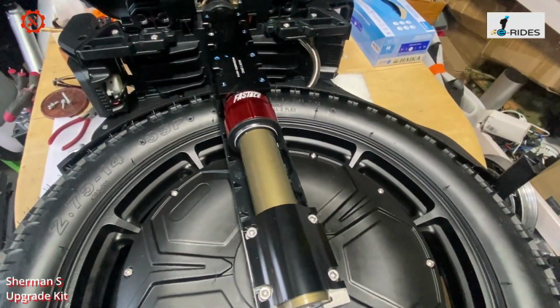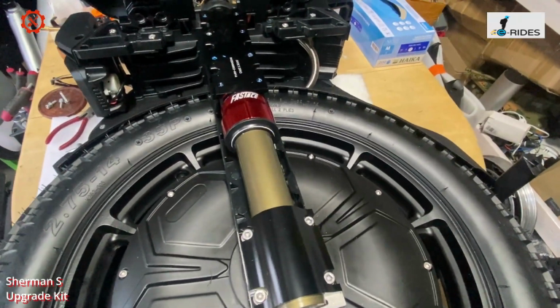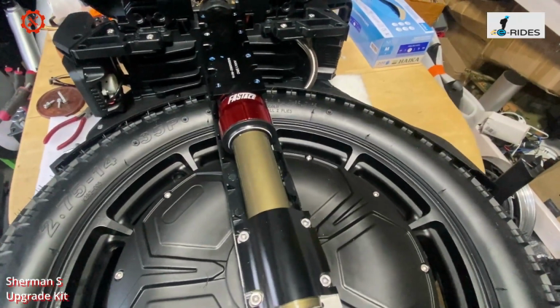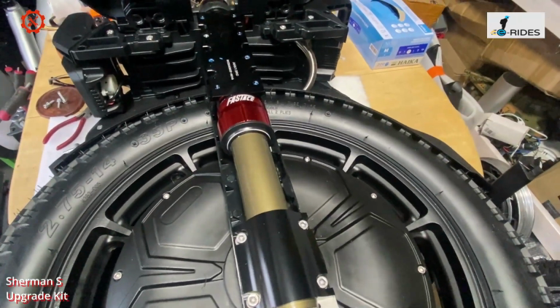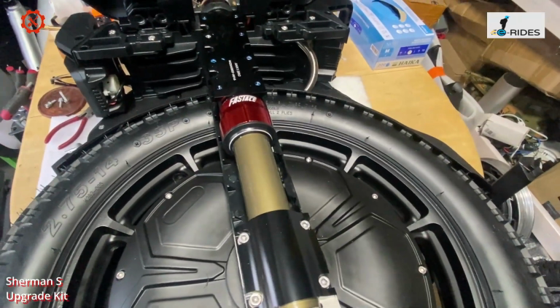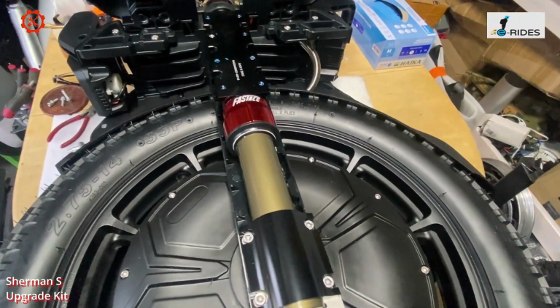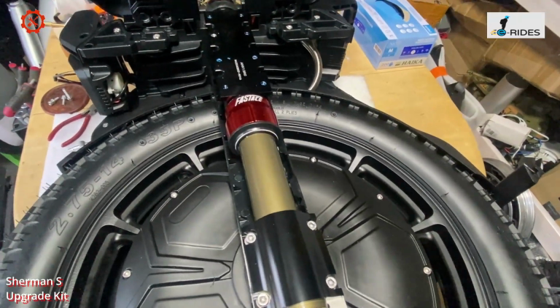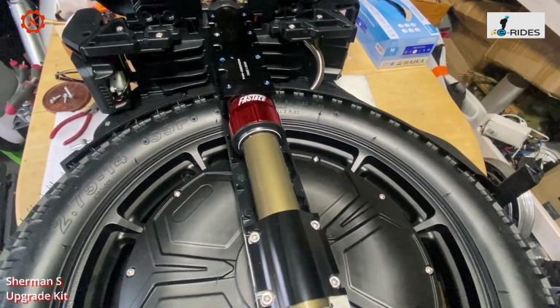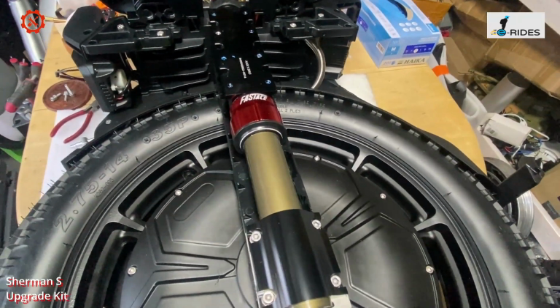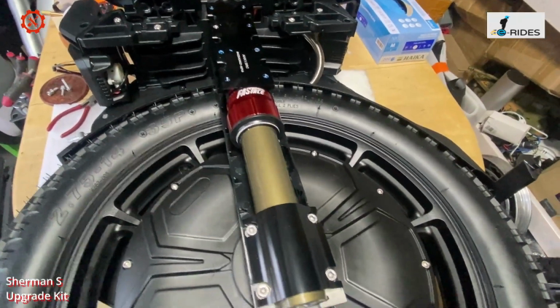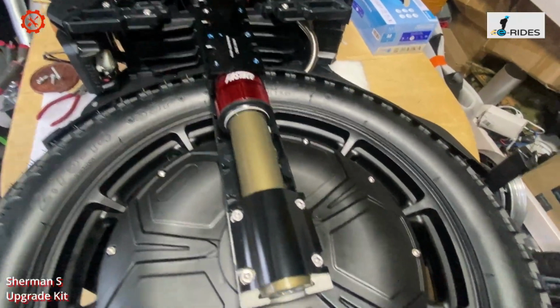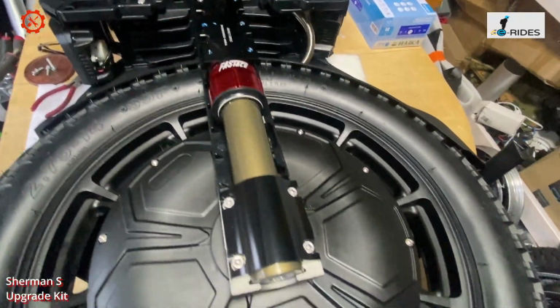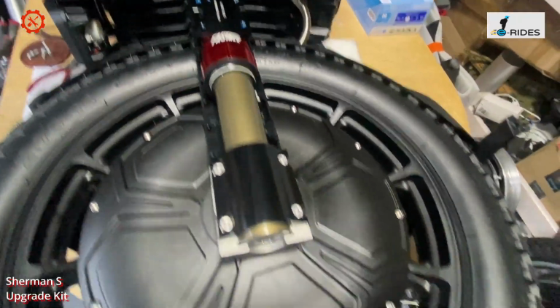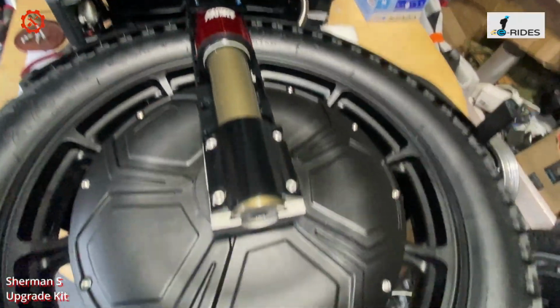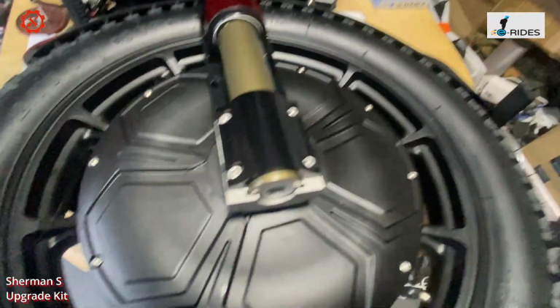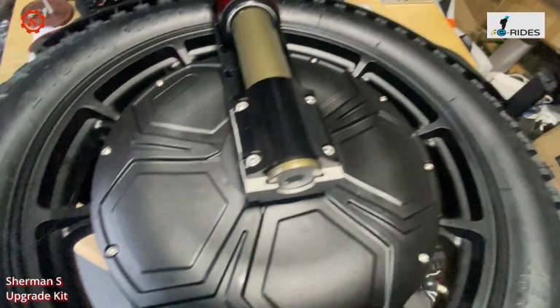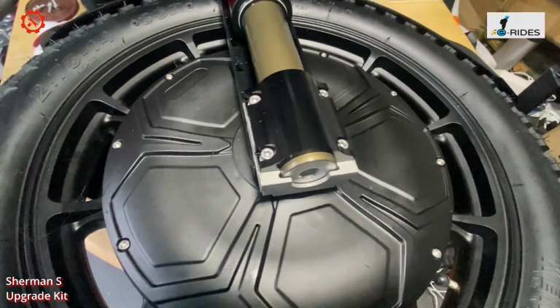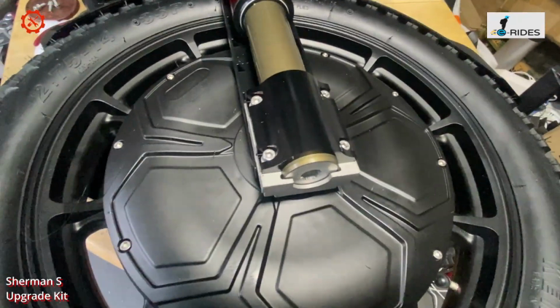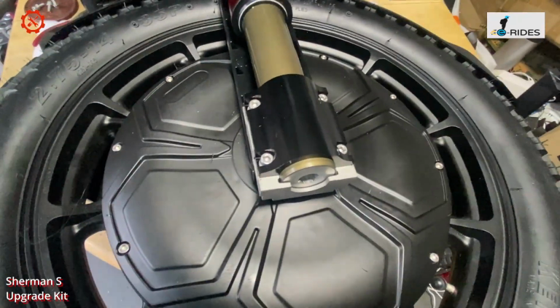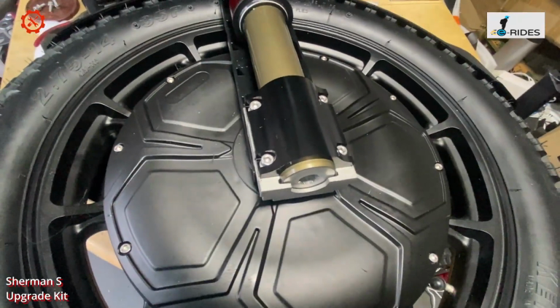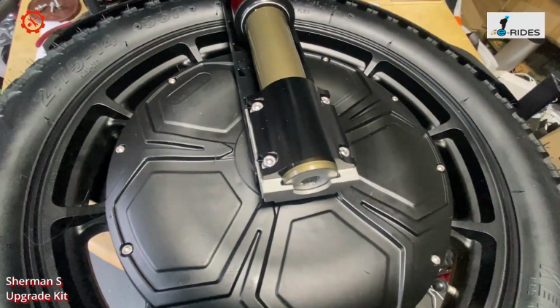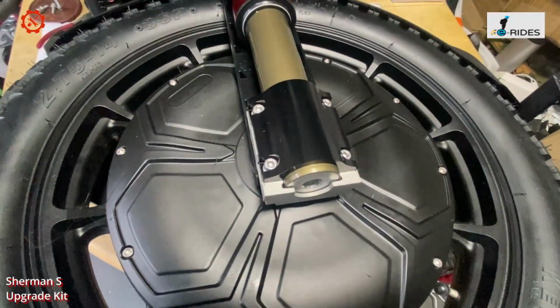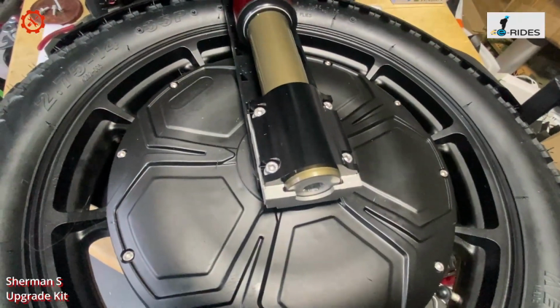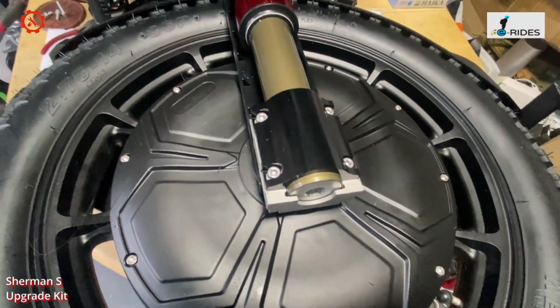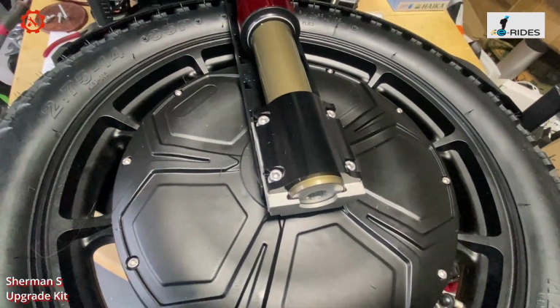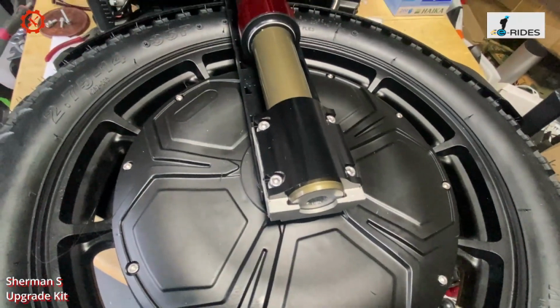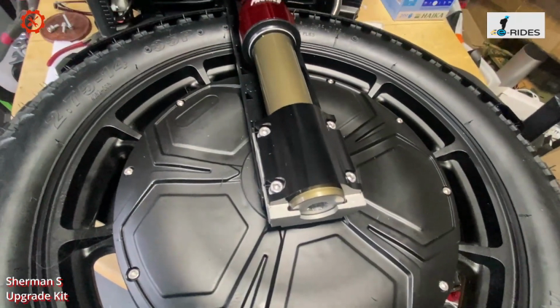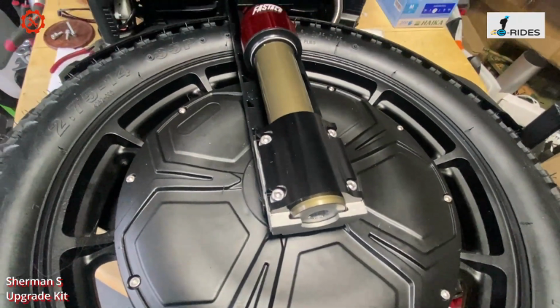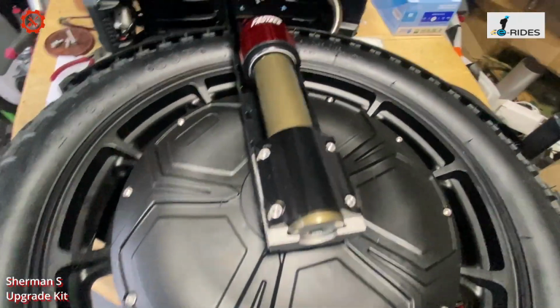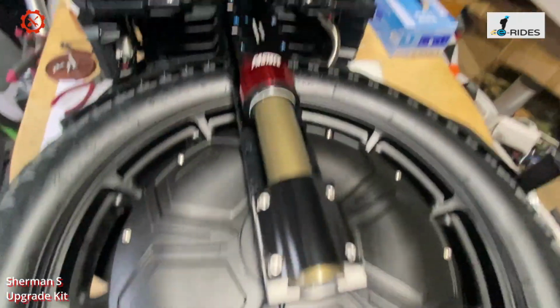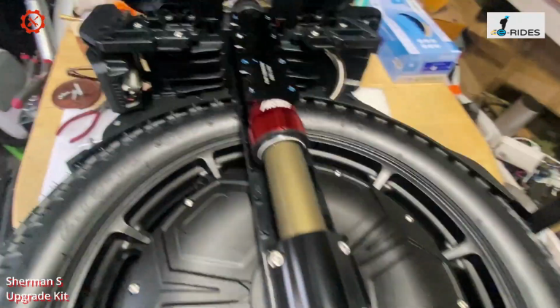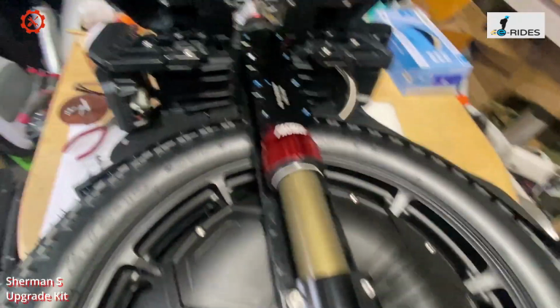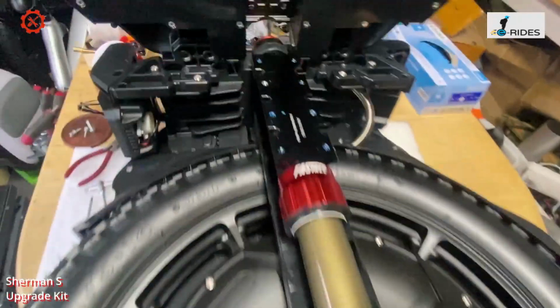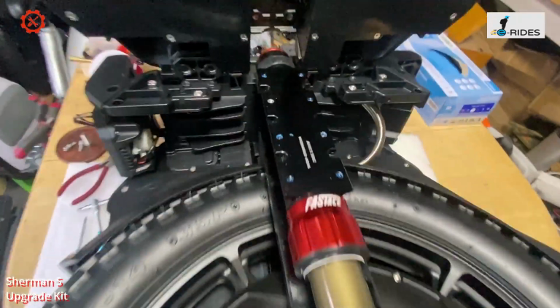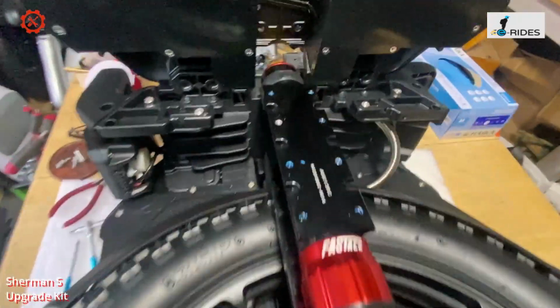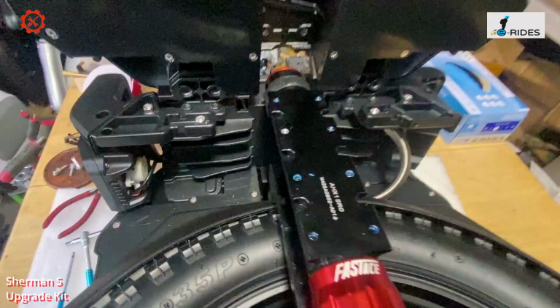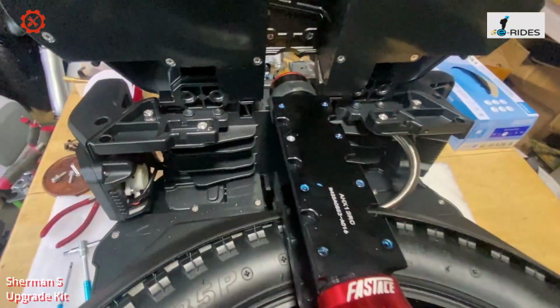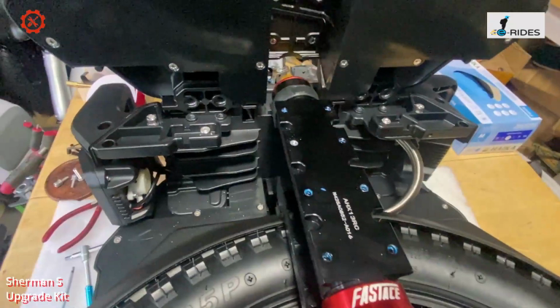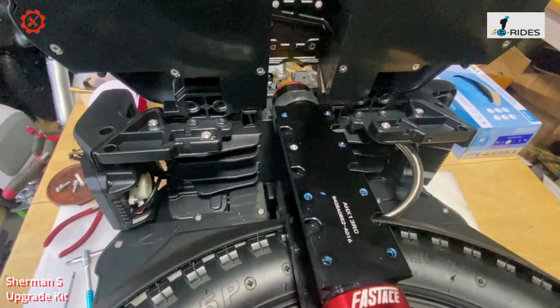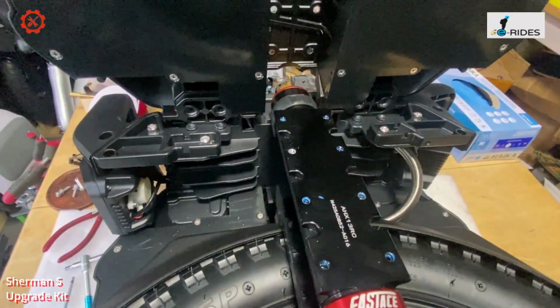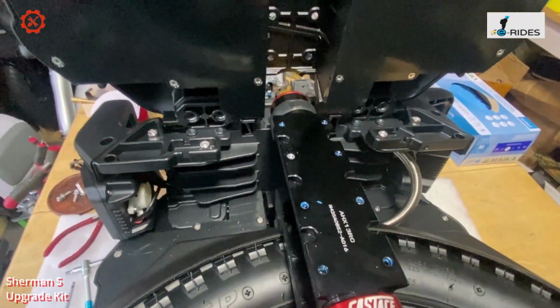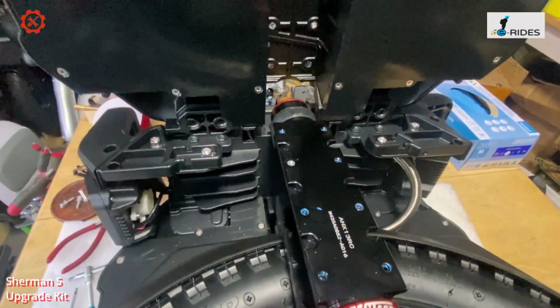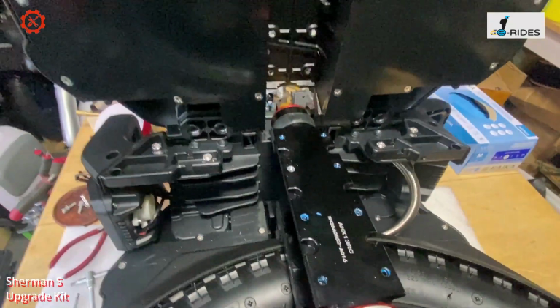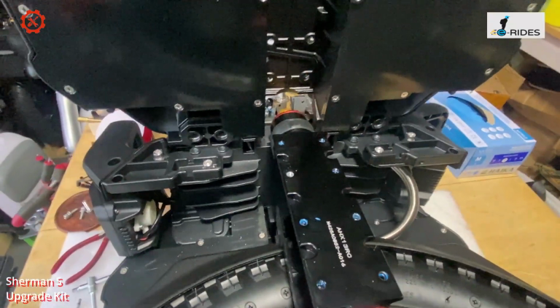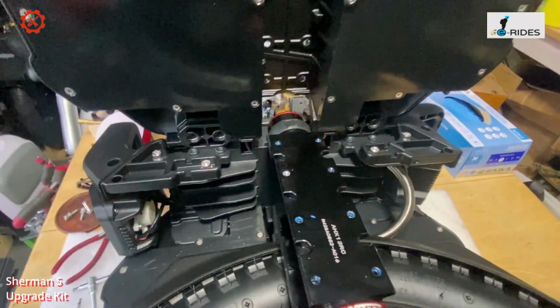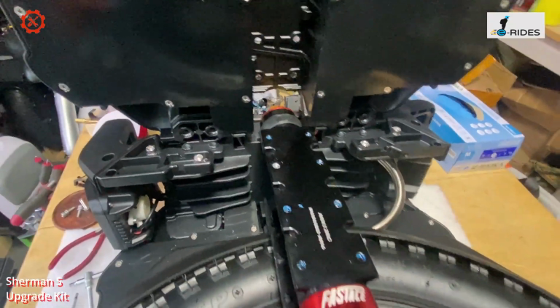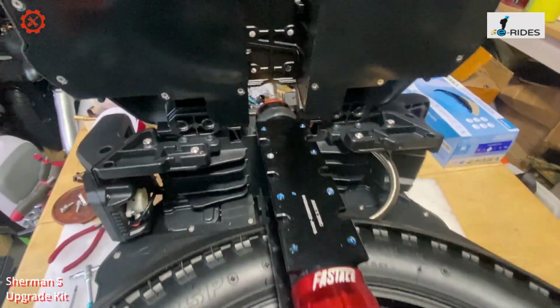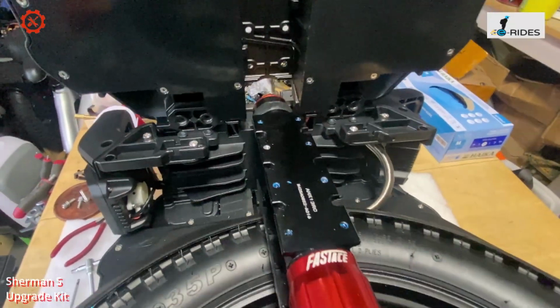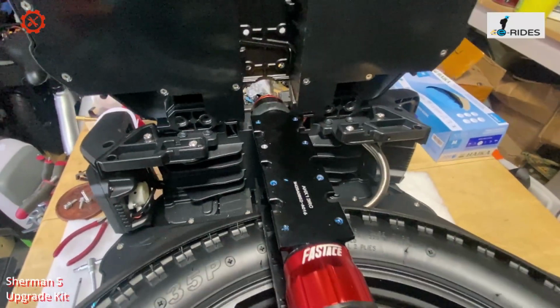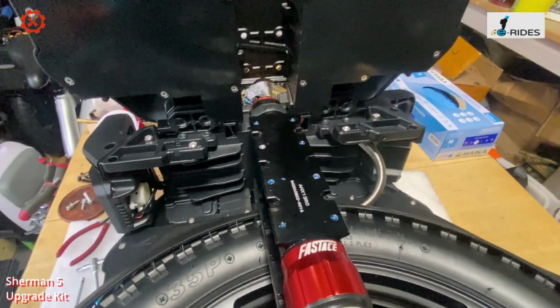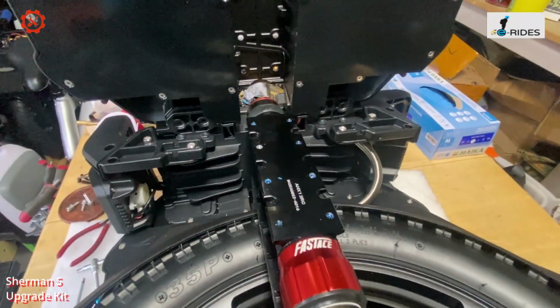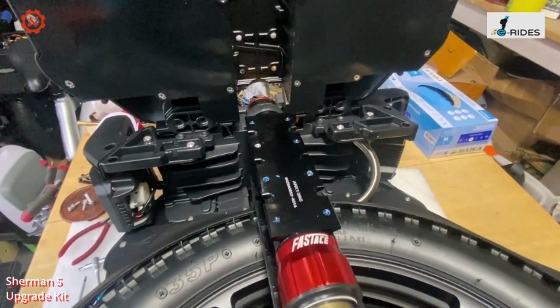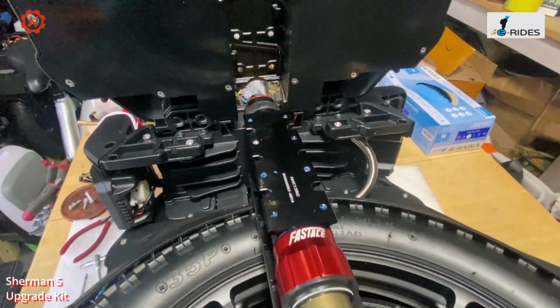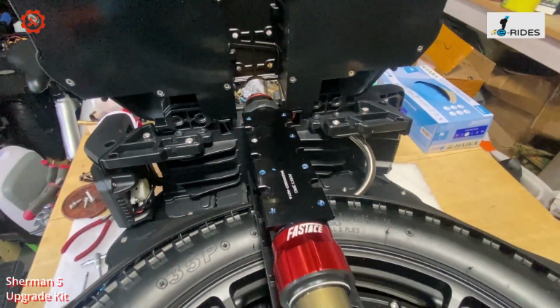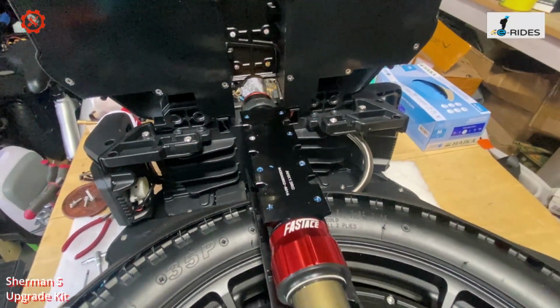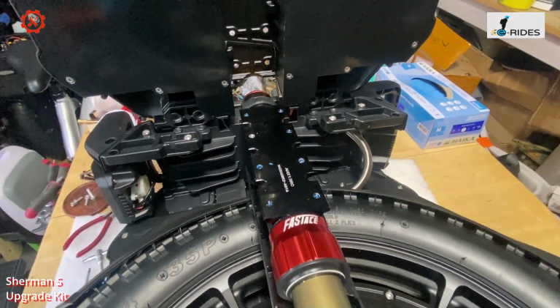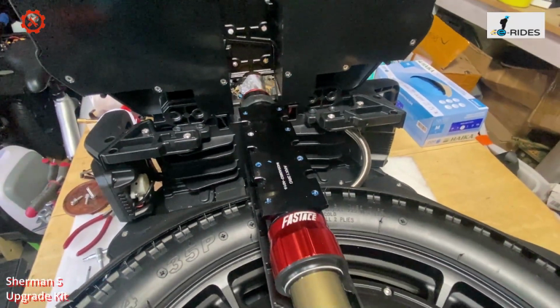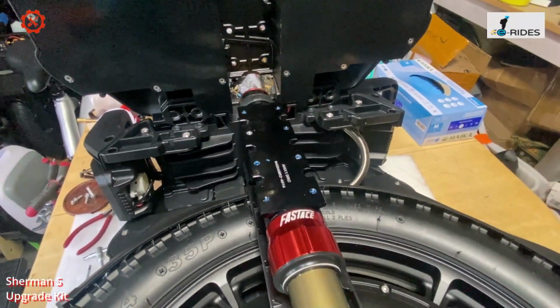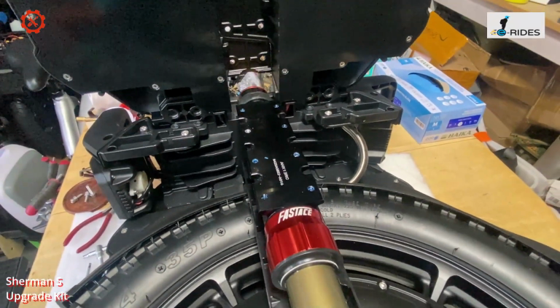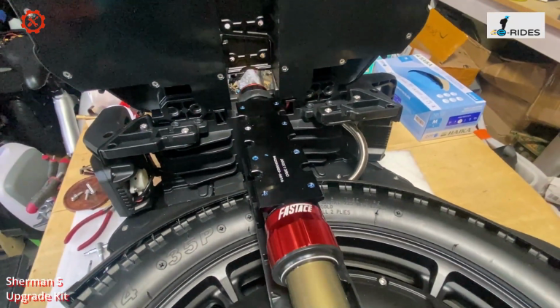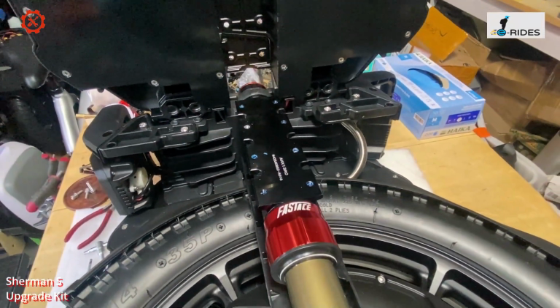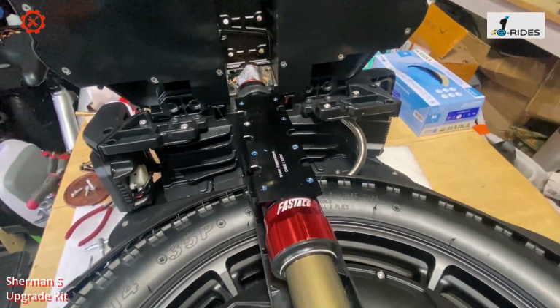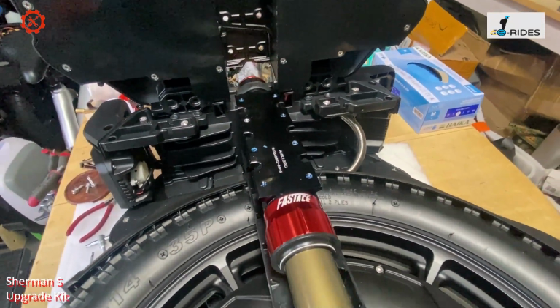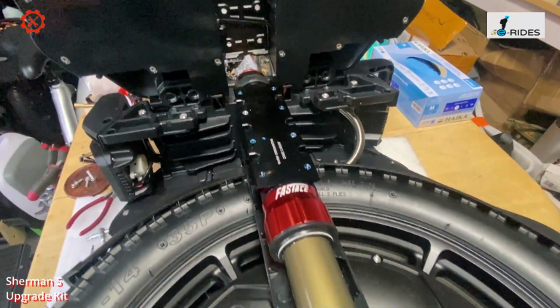It's quite straightforward. The only thing is to be careful with the battery cable when you lift the battery out.